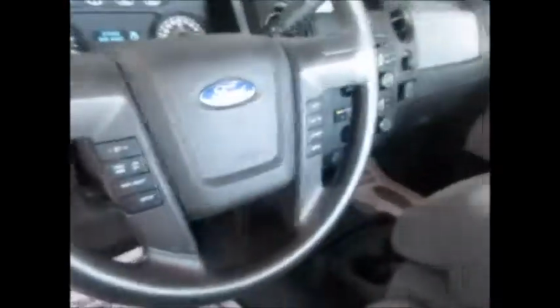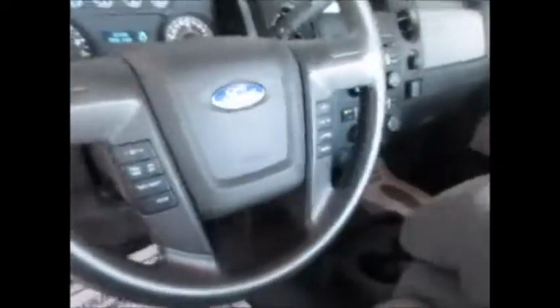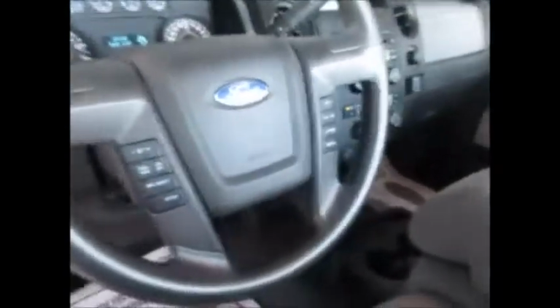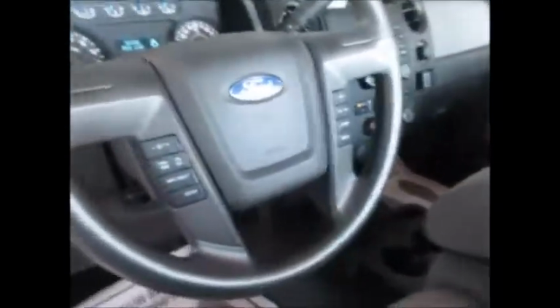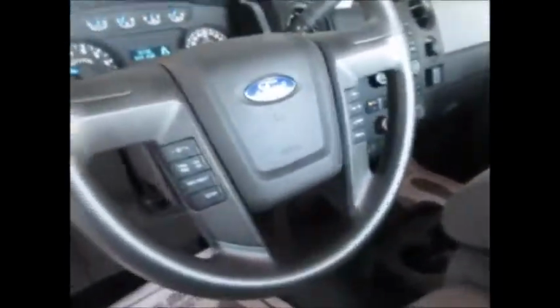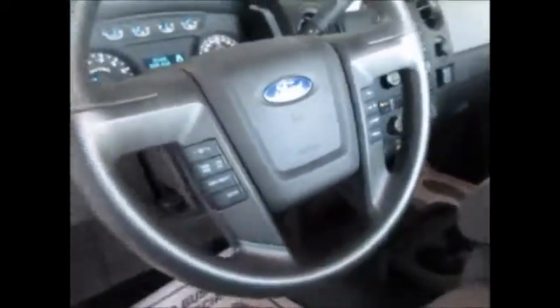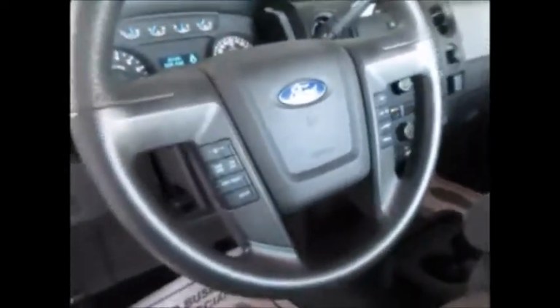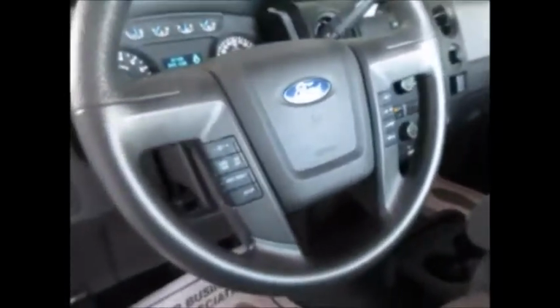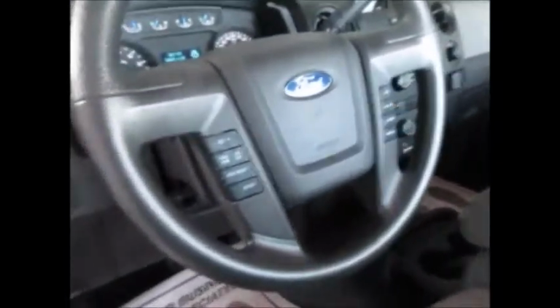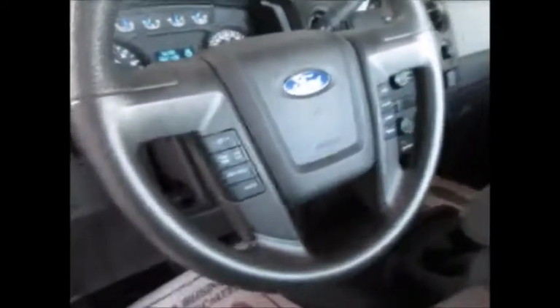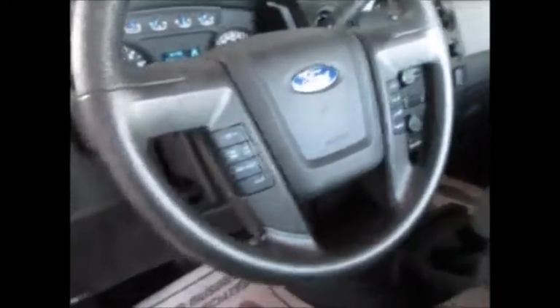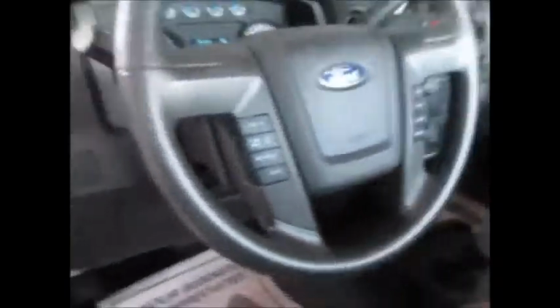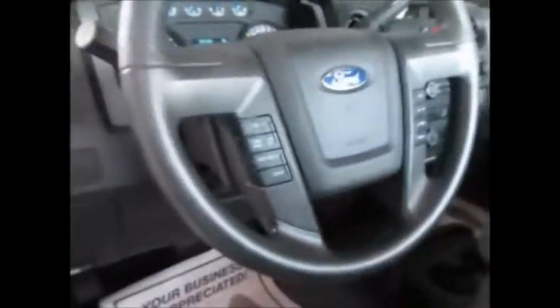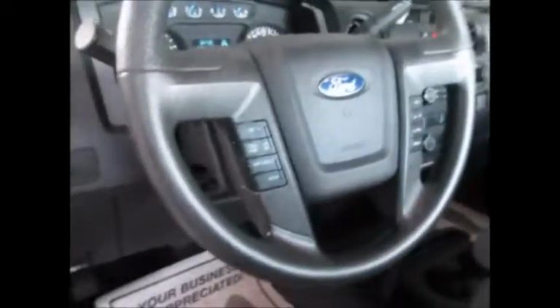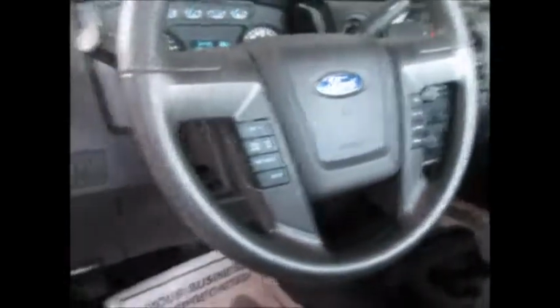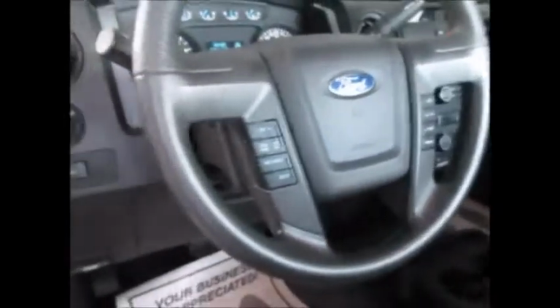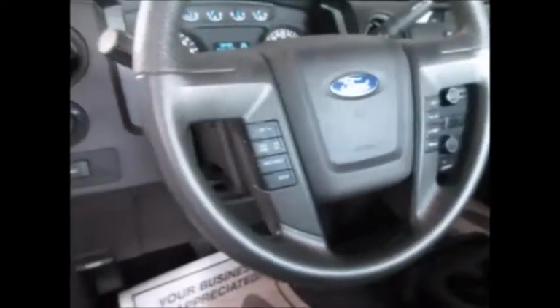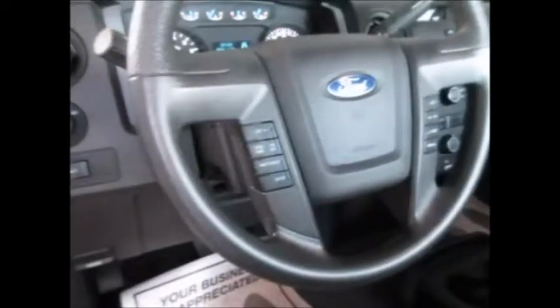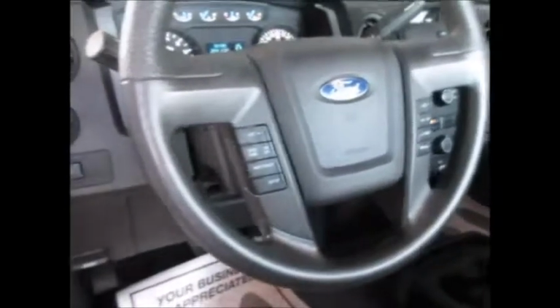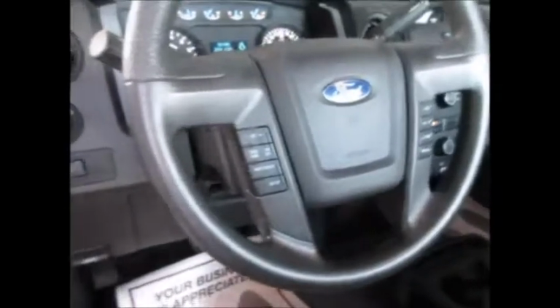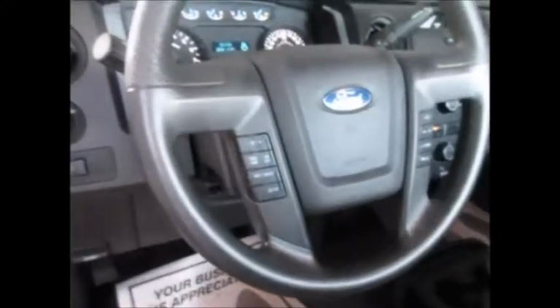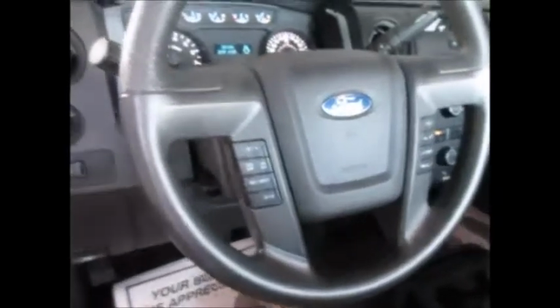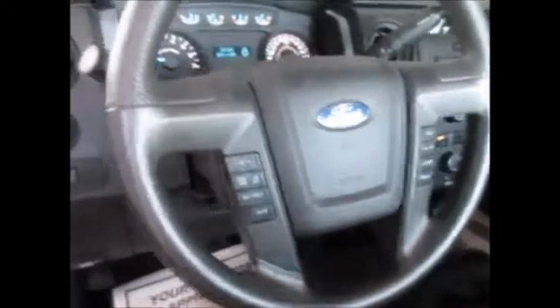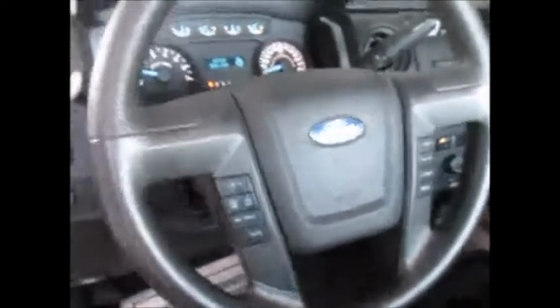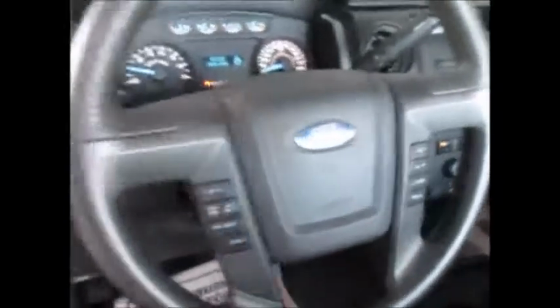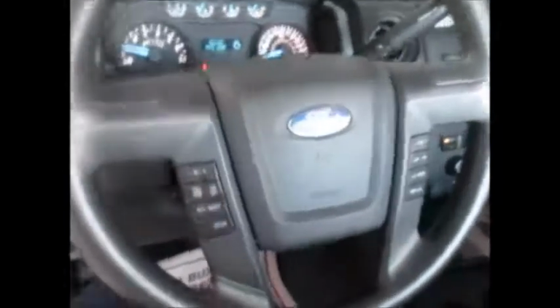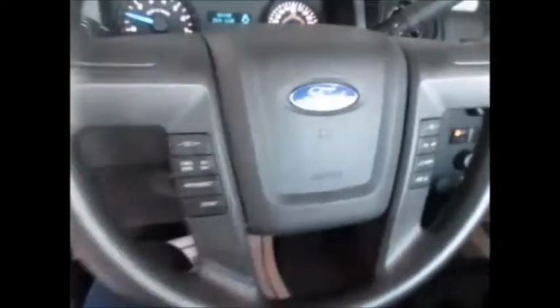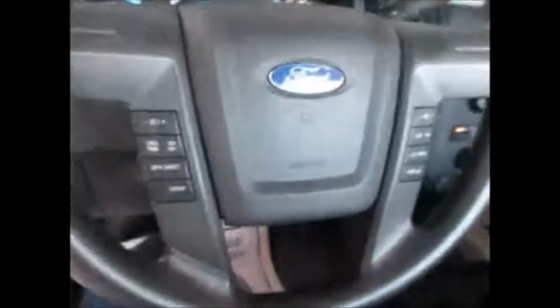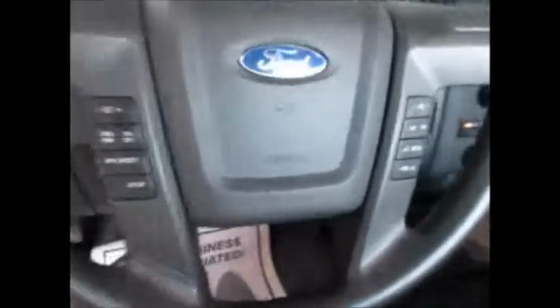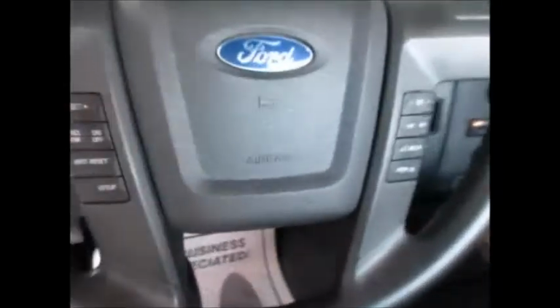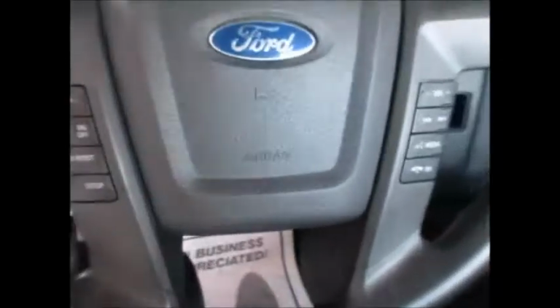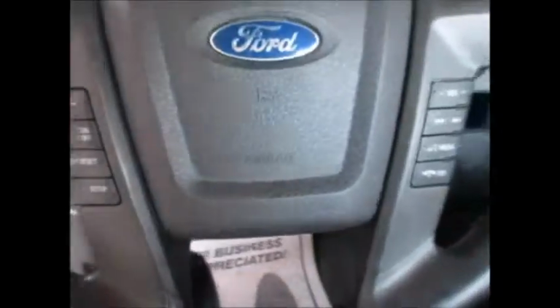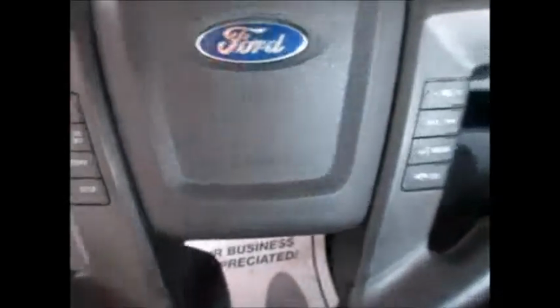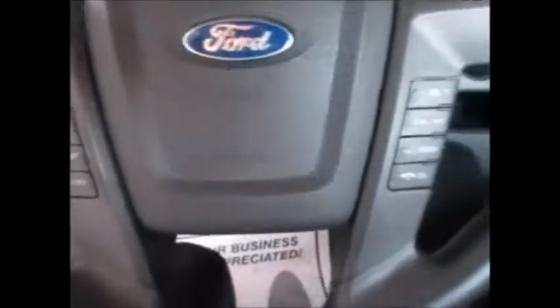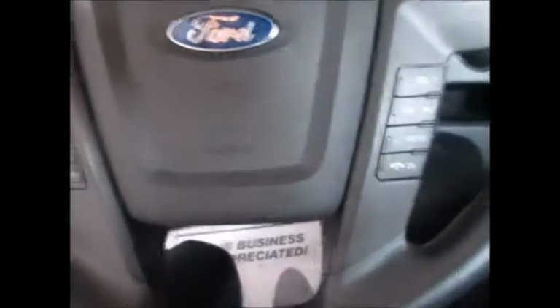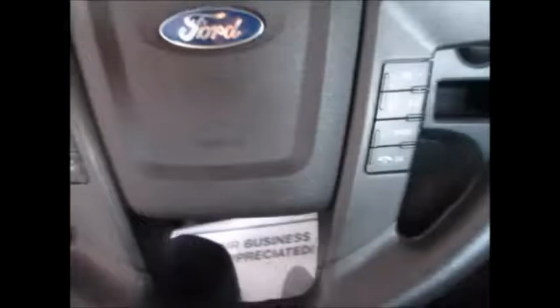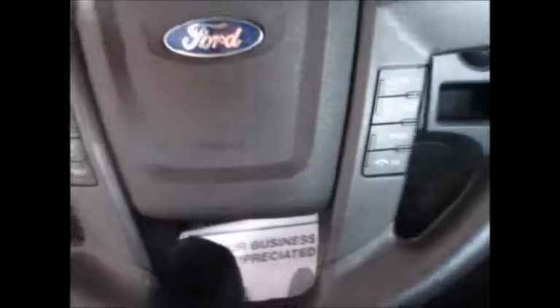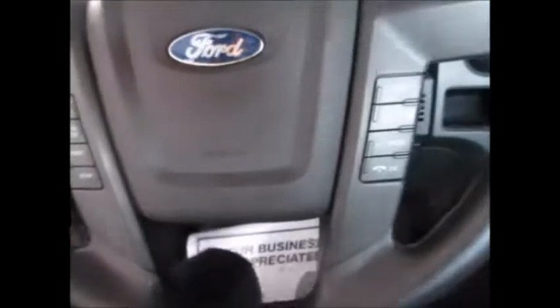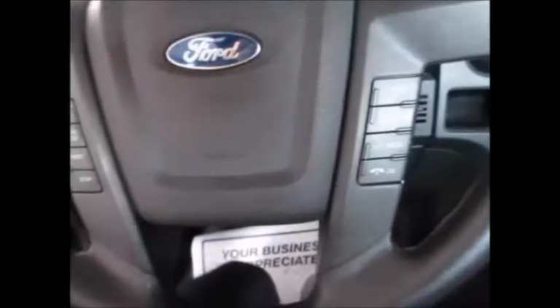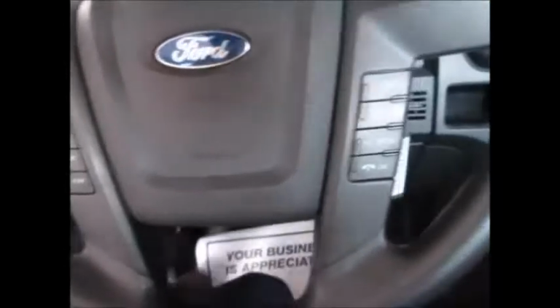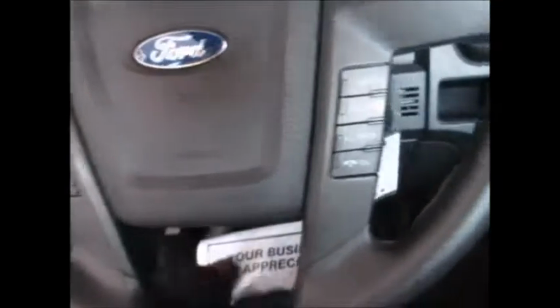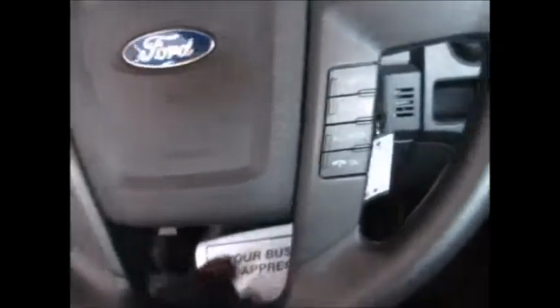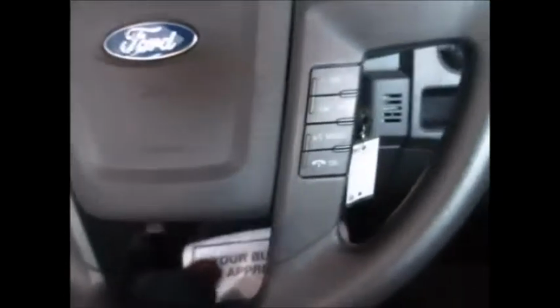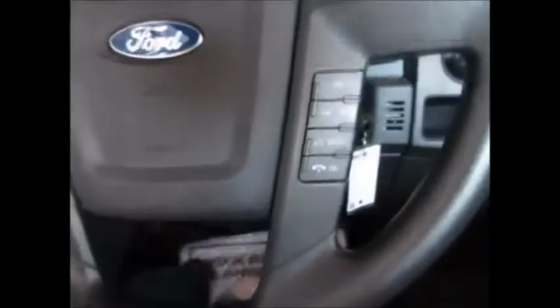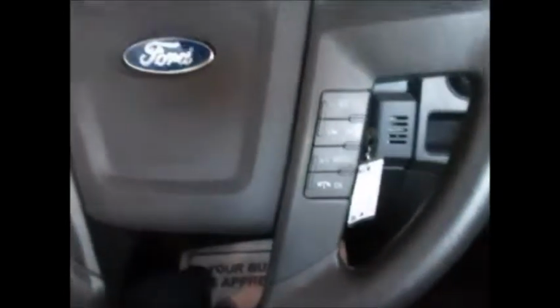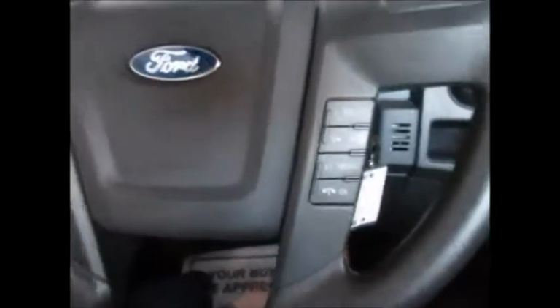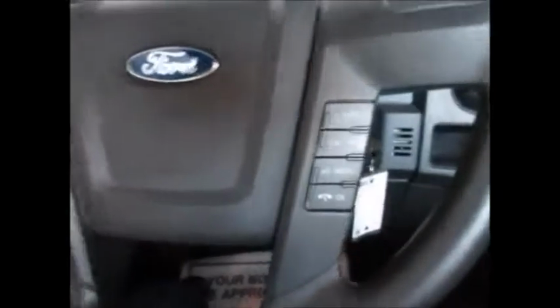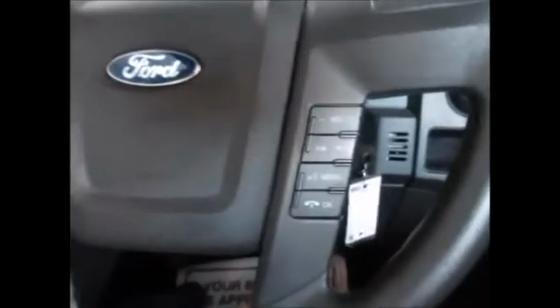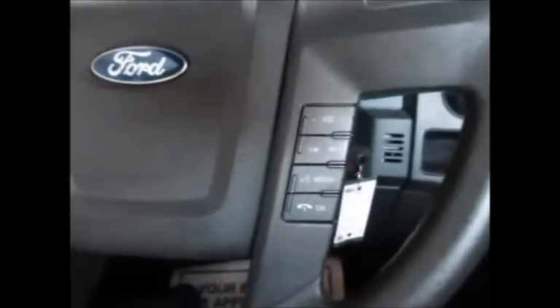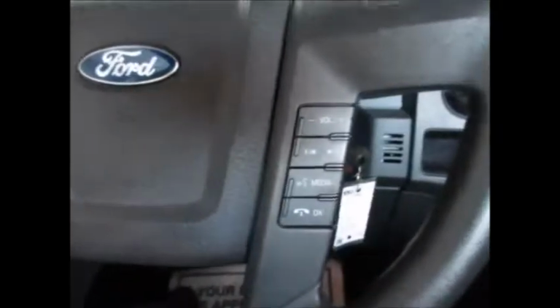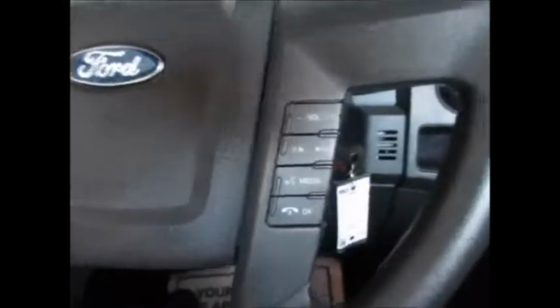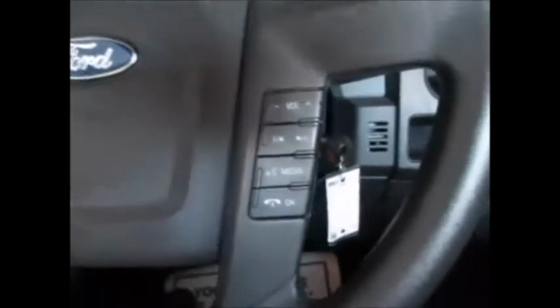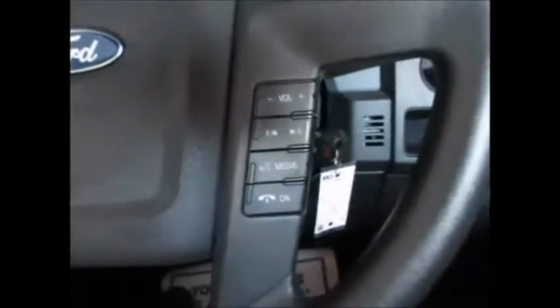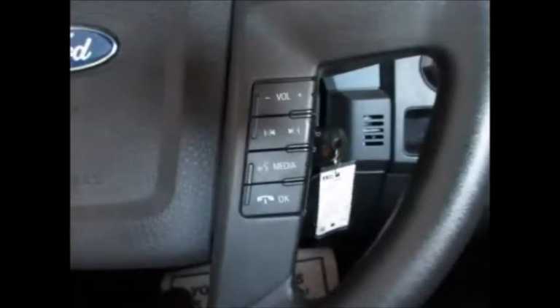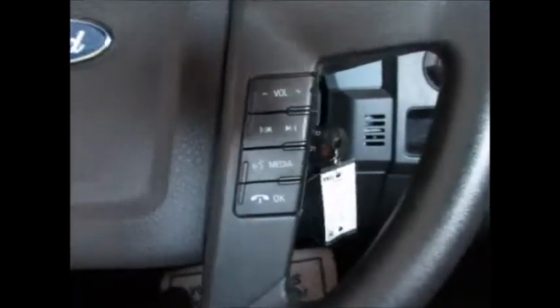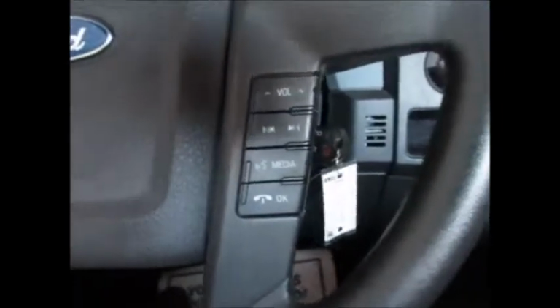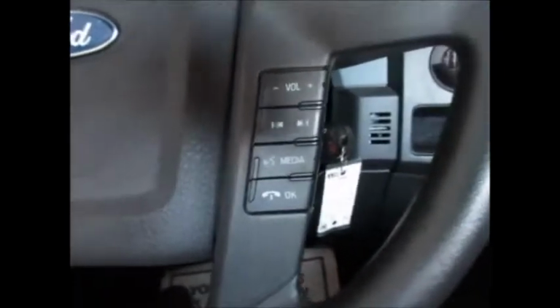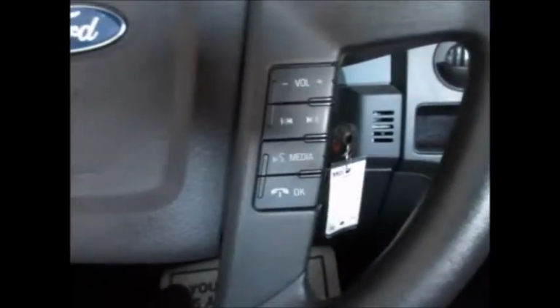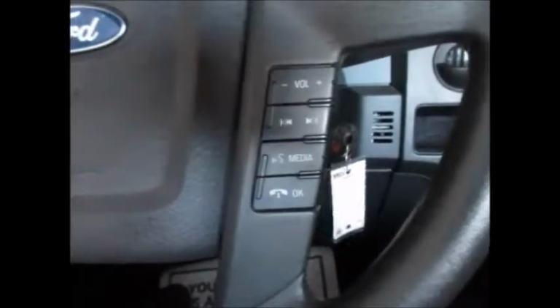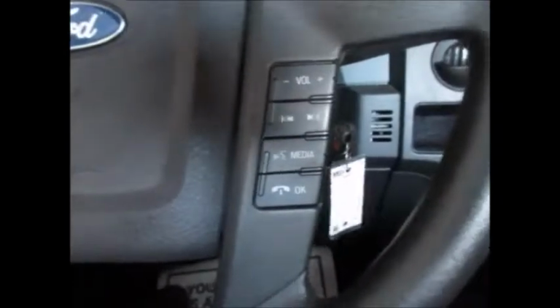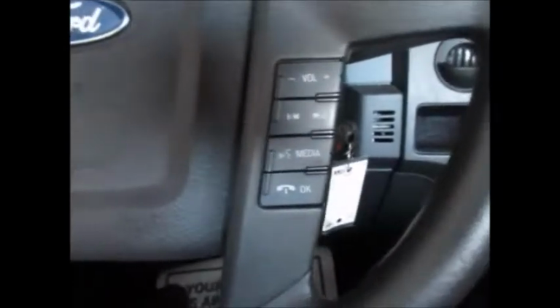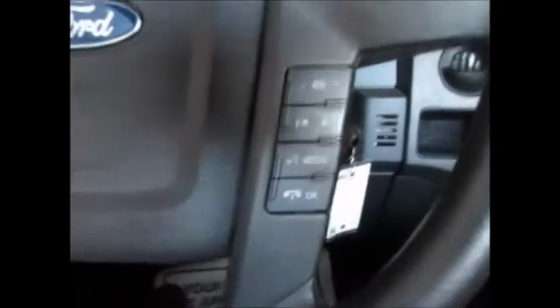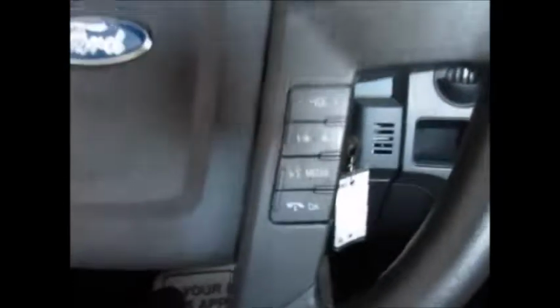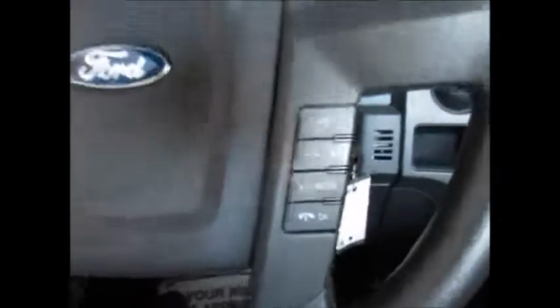On the steering wheel we have the cruise control buttons, the information buttons, Bluetooth for your phone, and media controls.